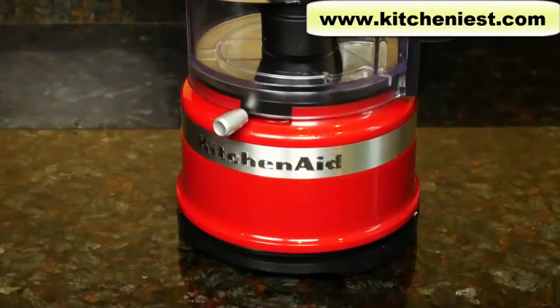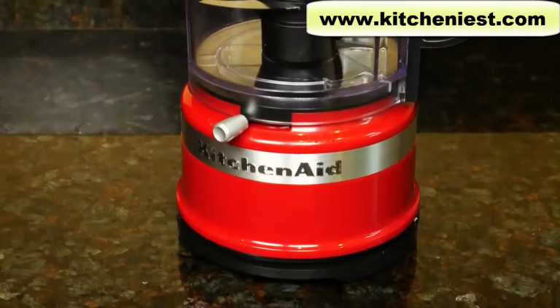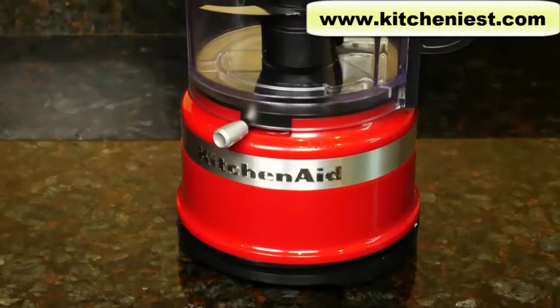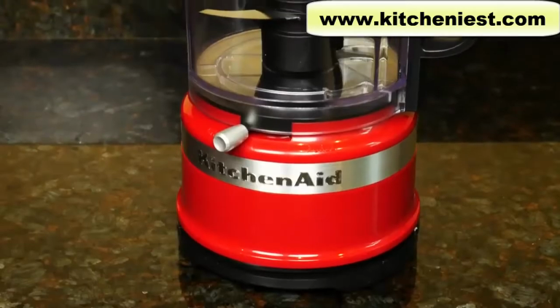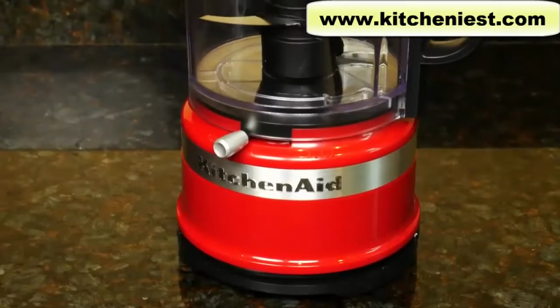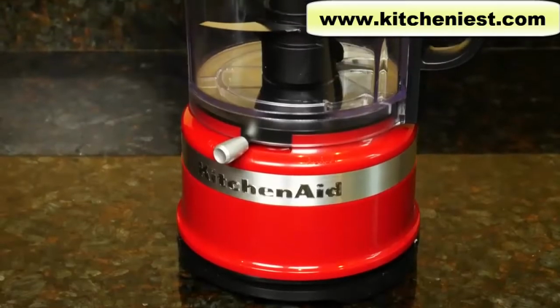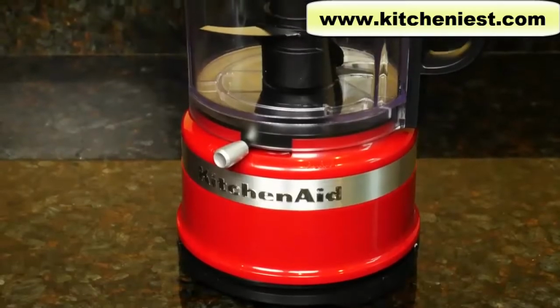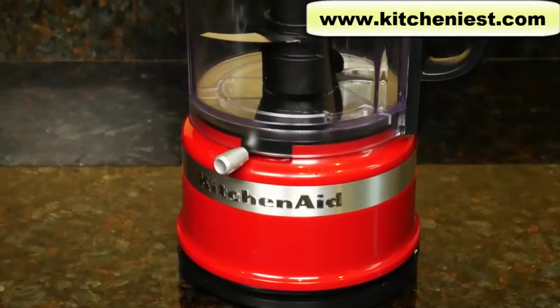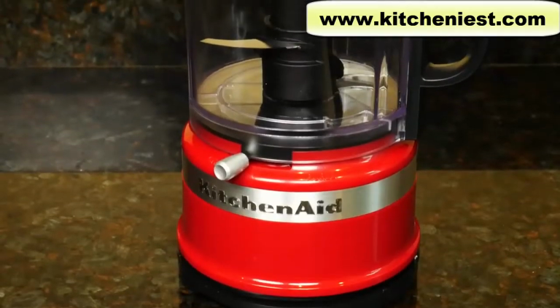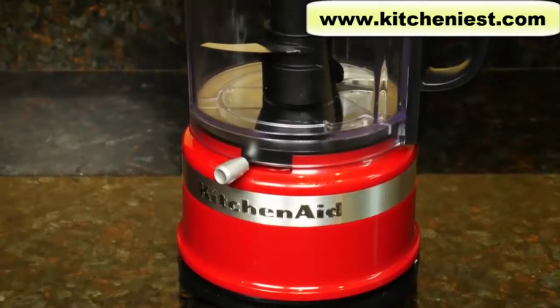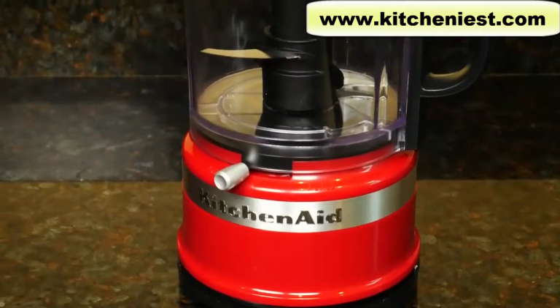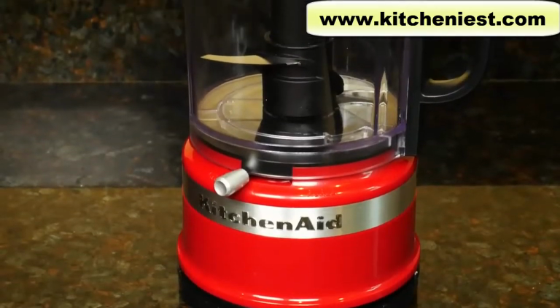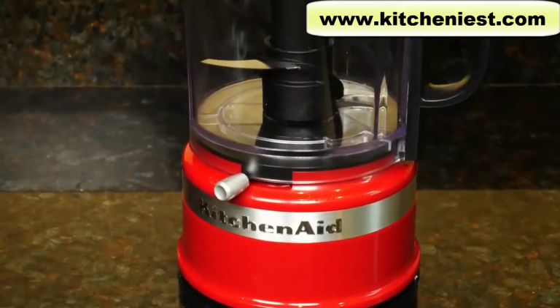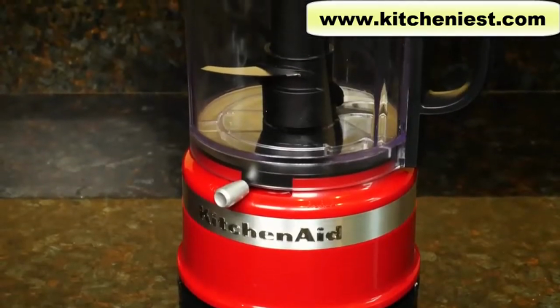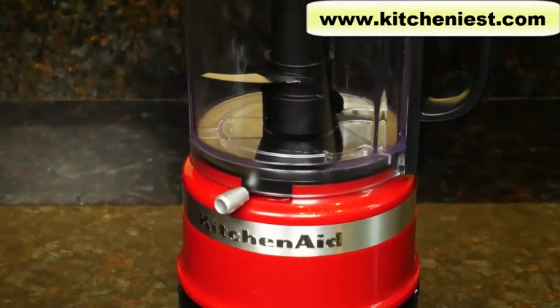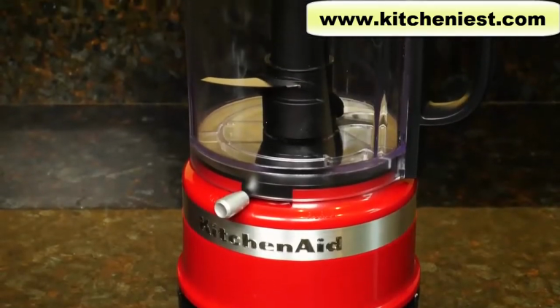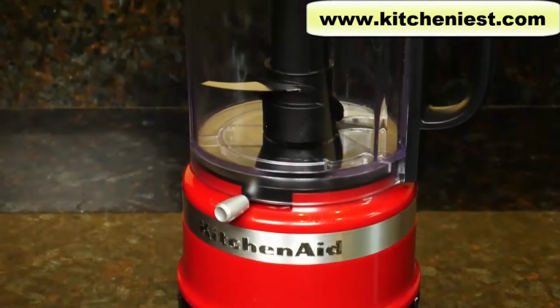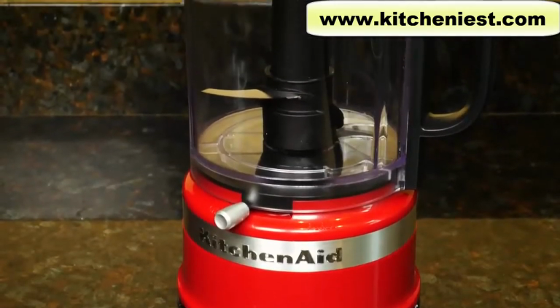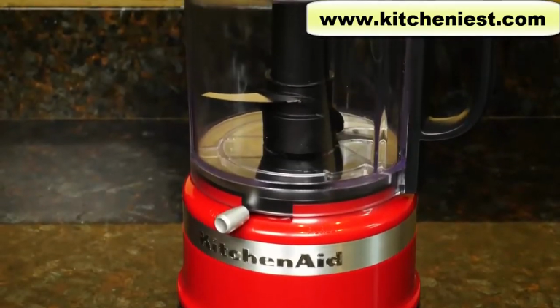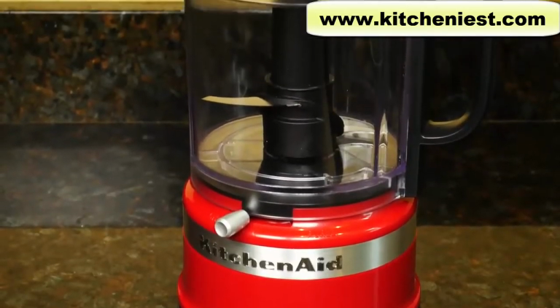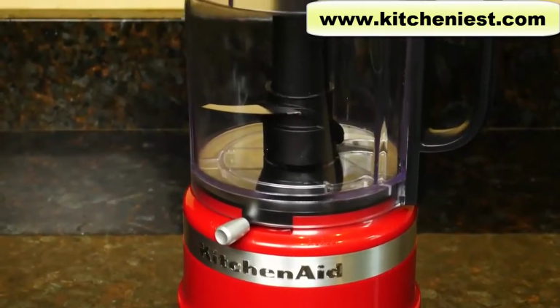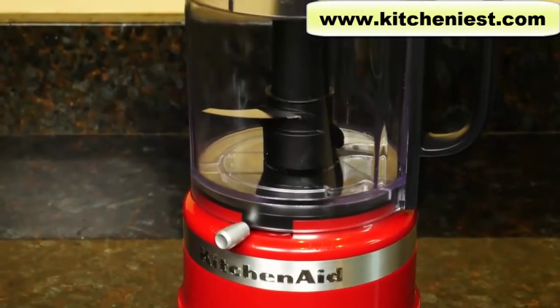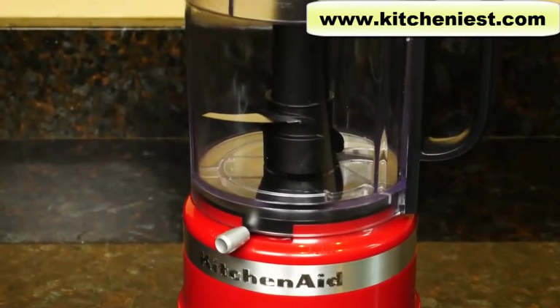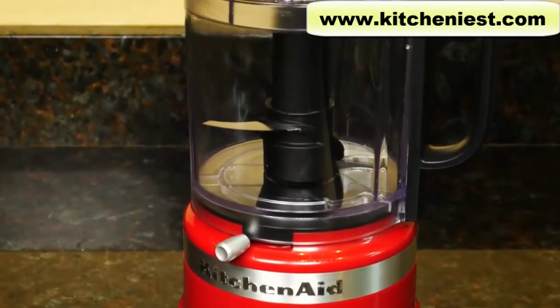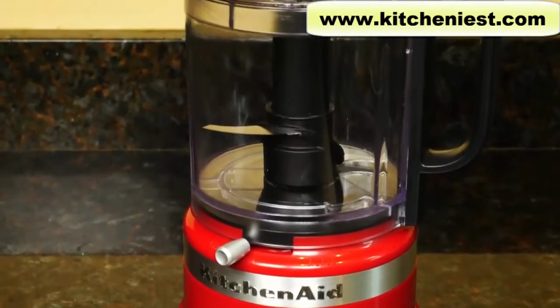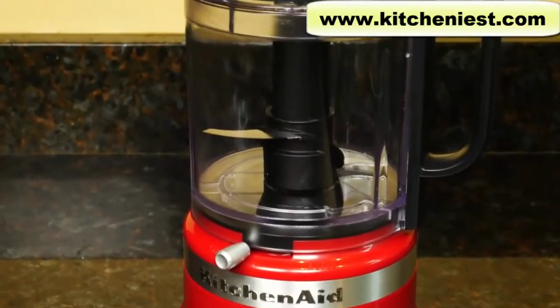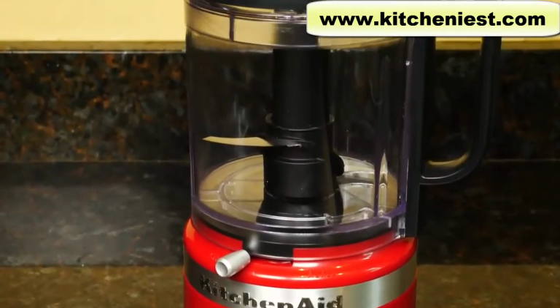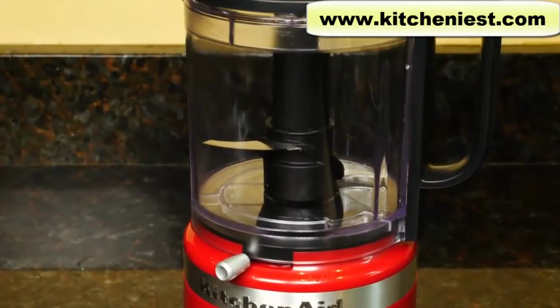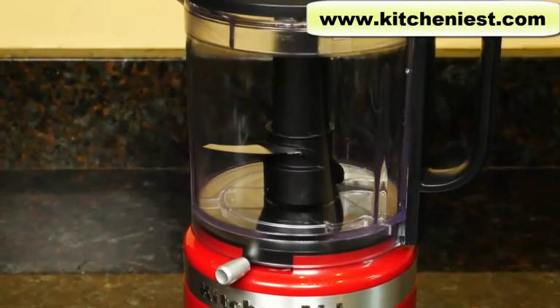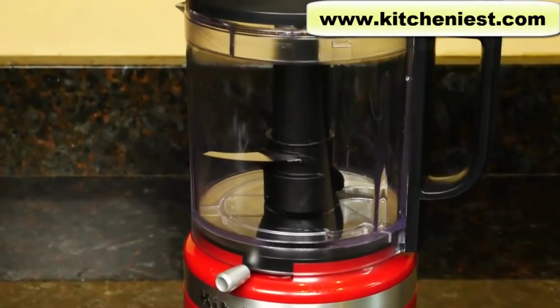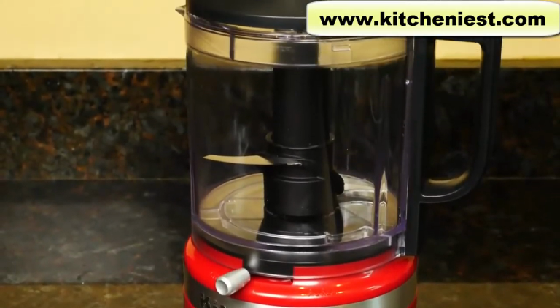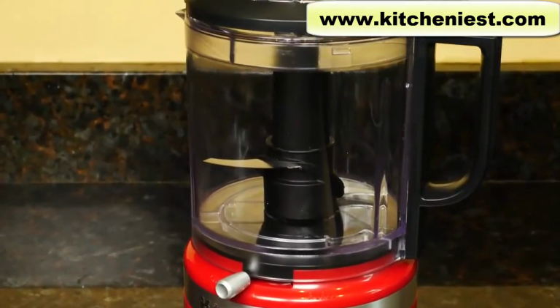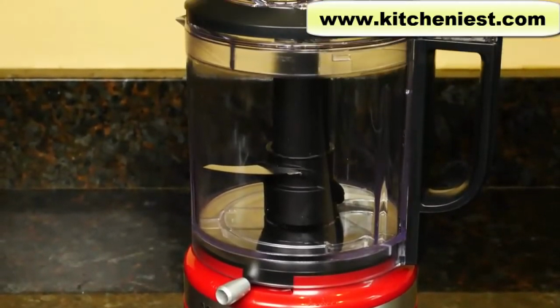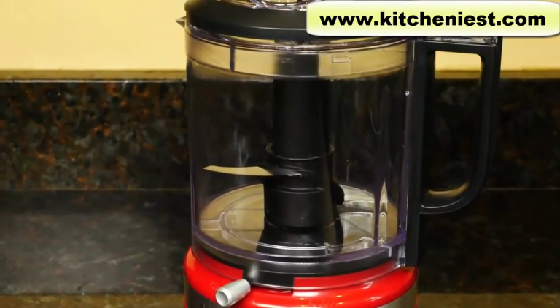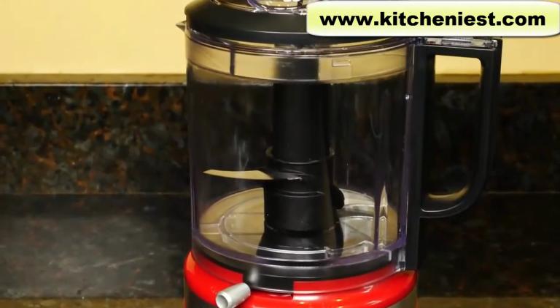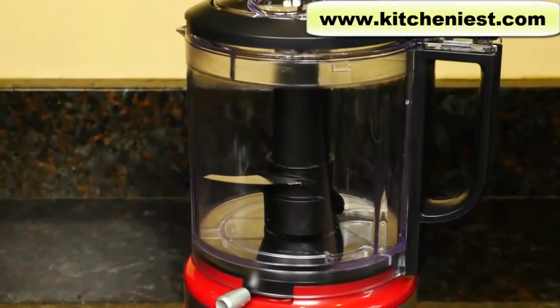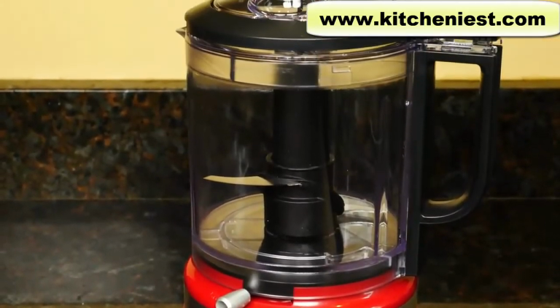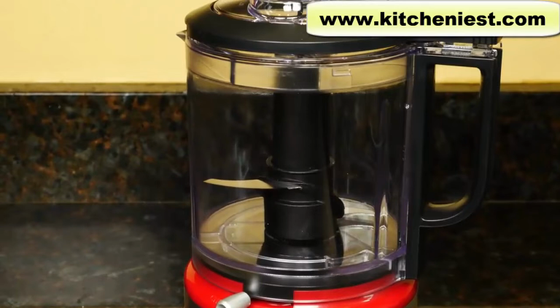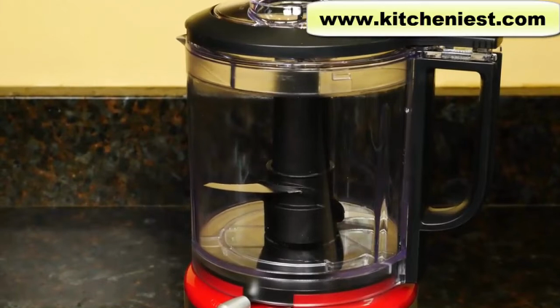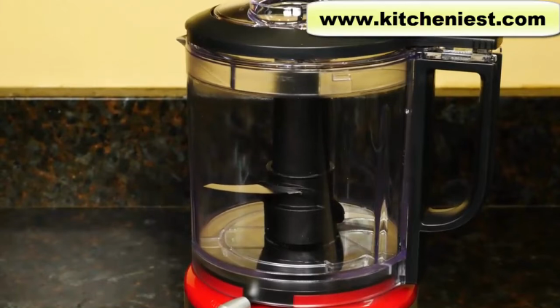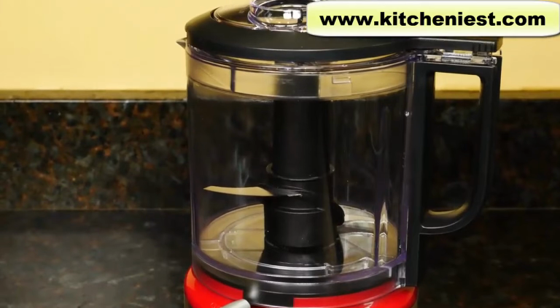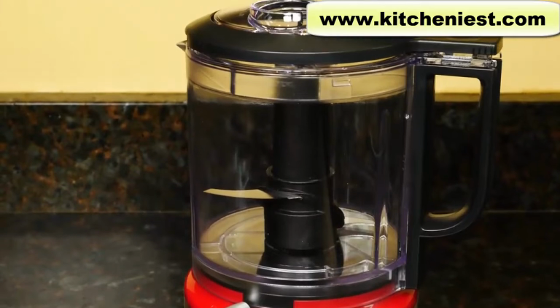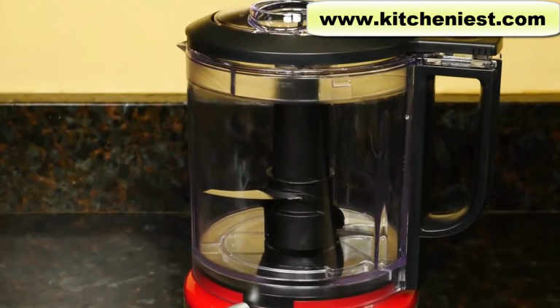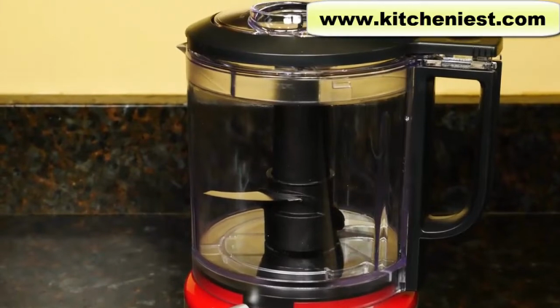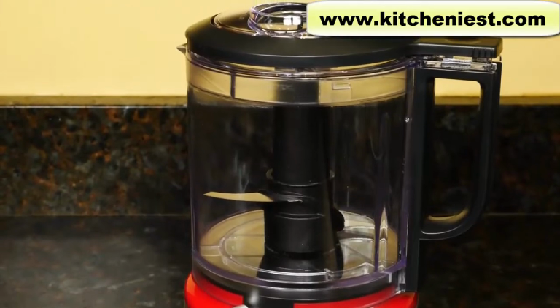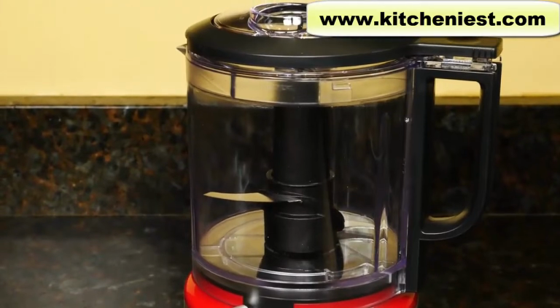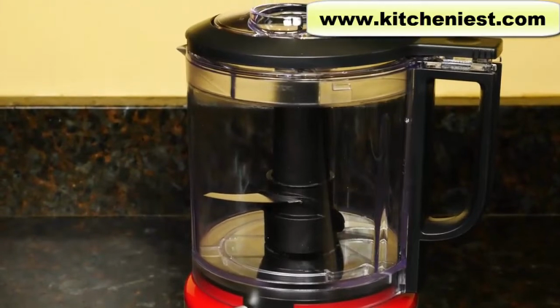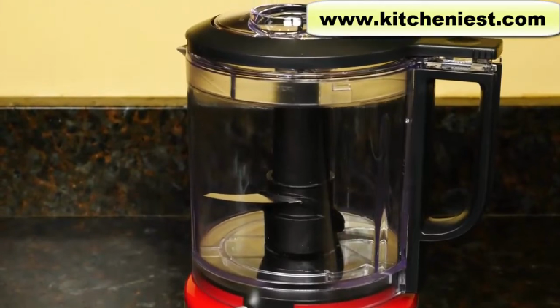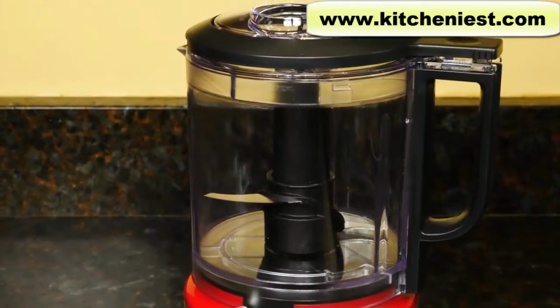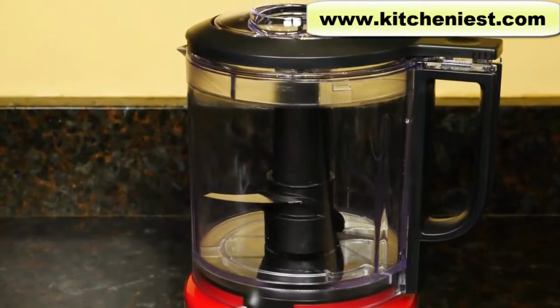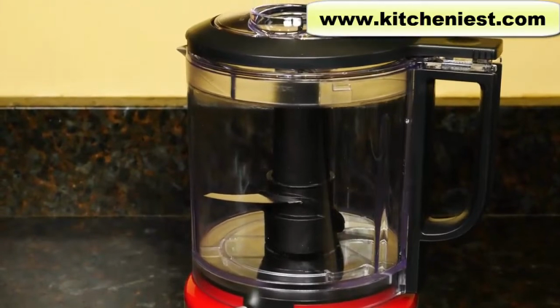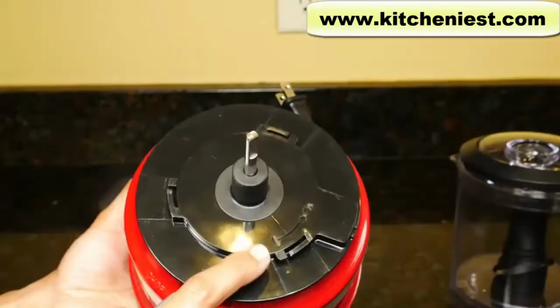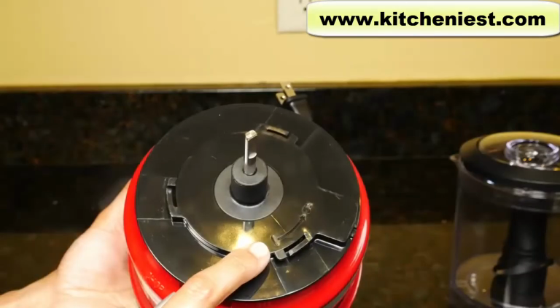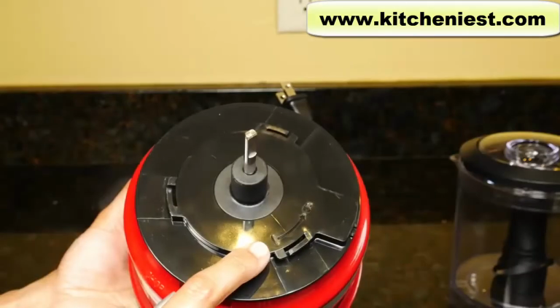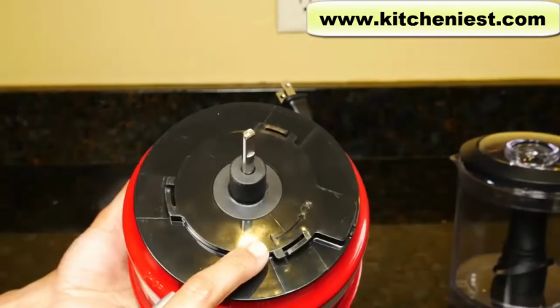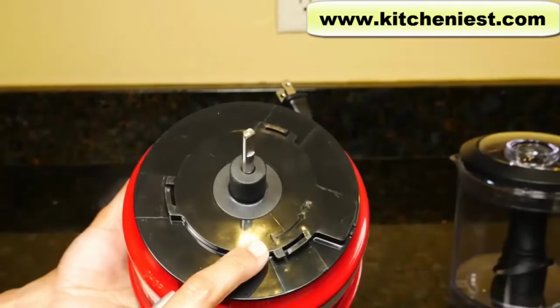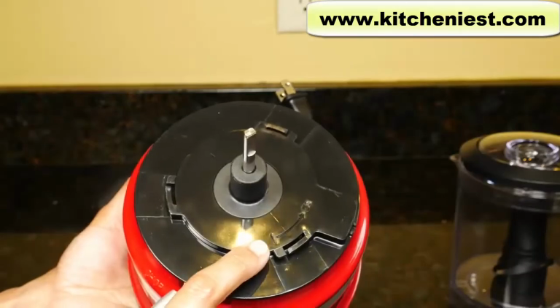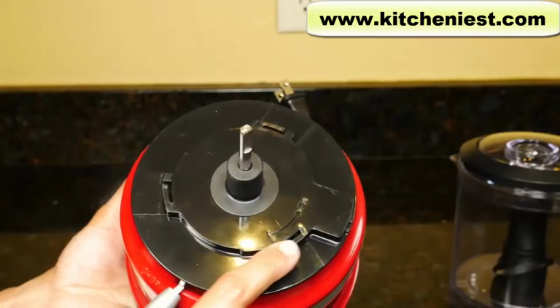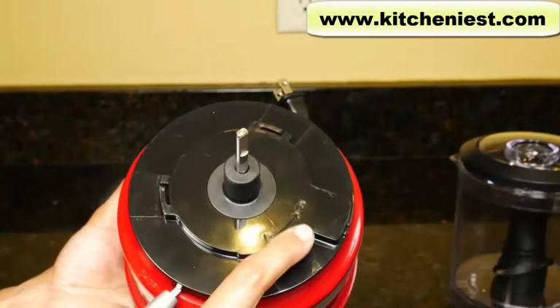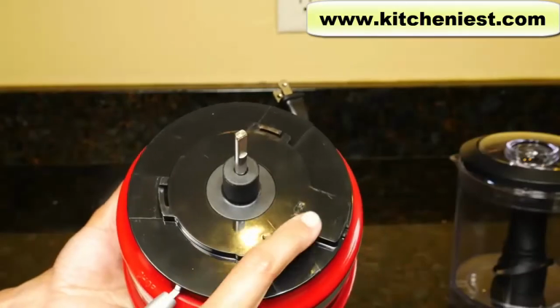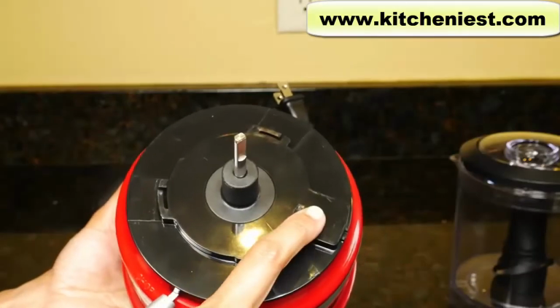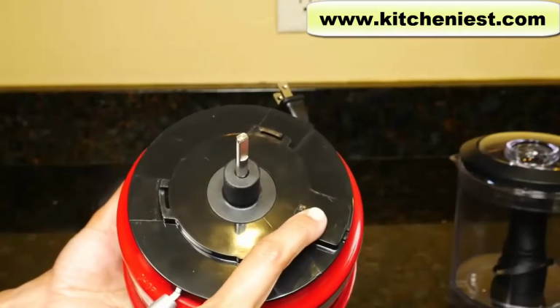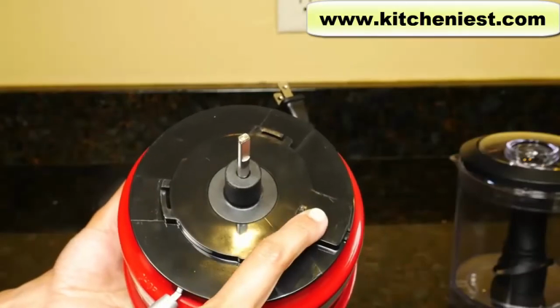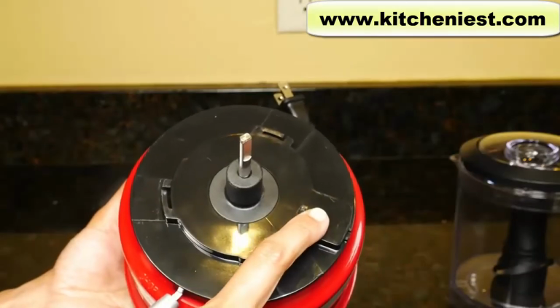When you first get the unit, wash the bowl, lid, blade, and whisking accessory and dry. The lock is marked on the base.